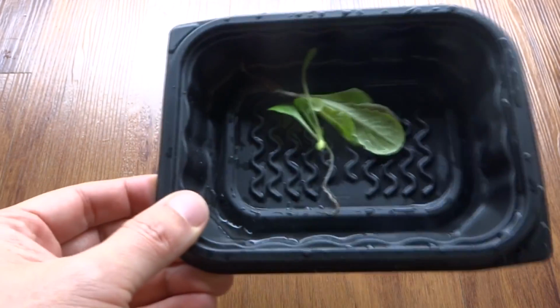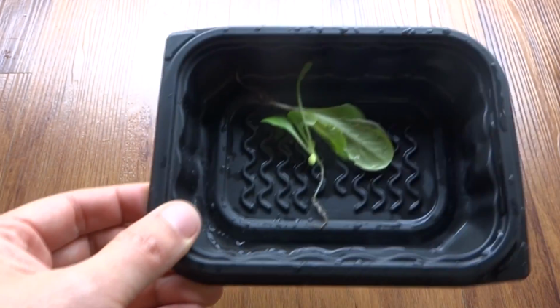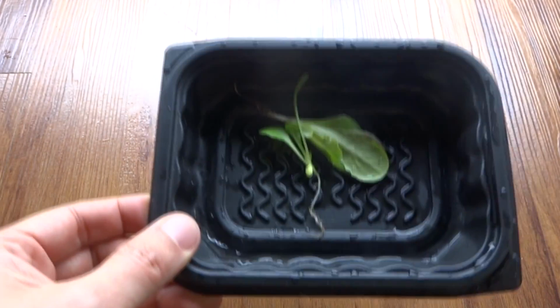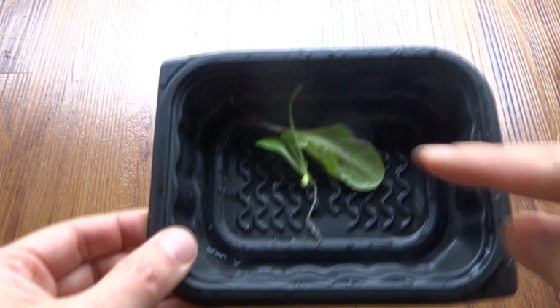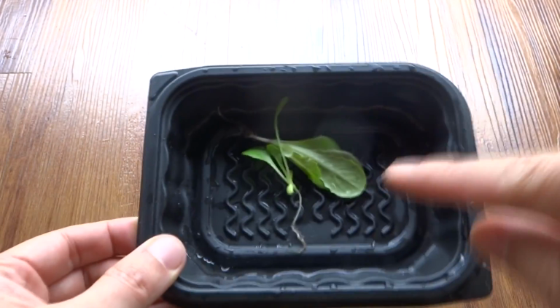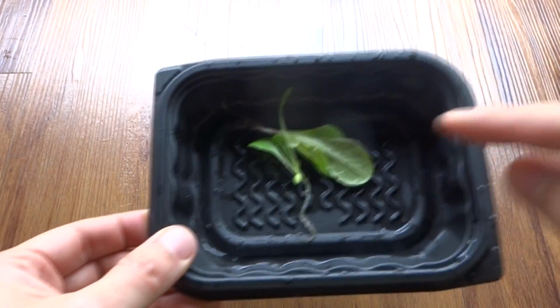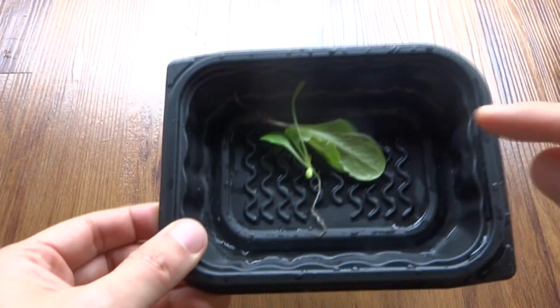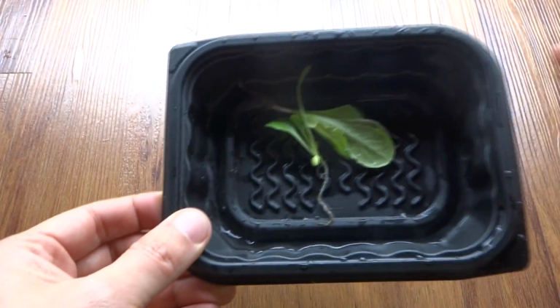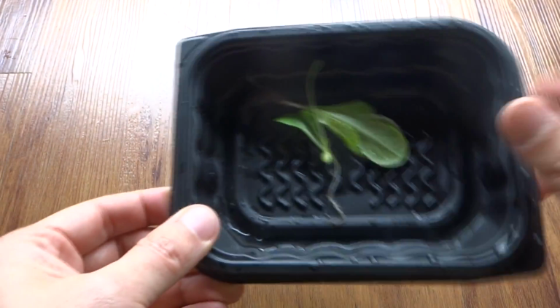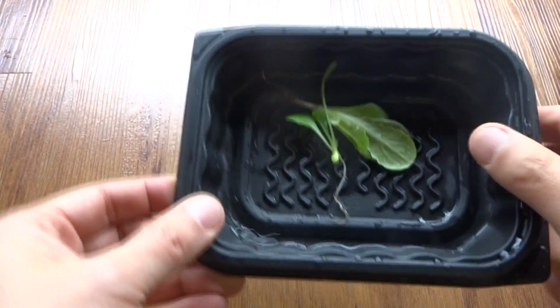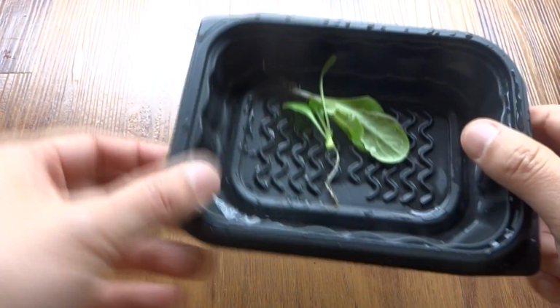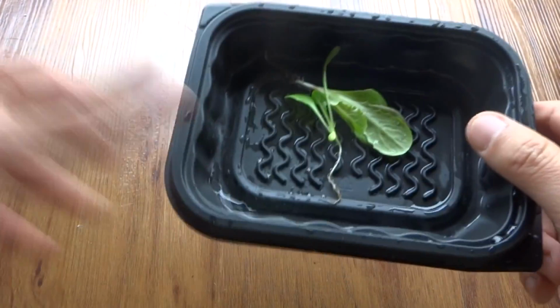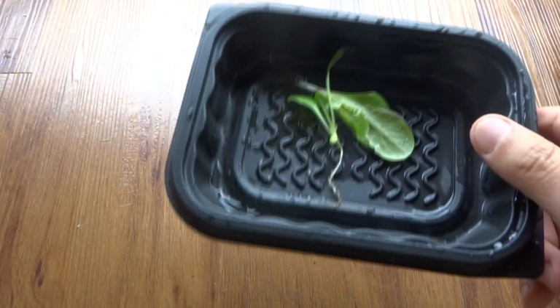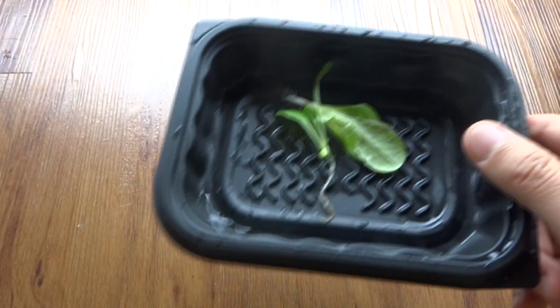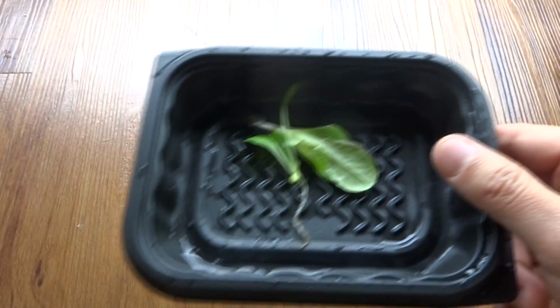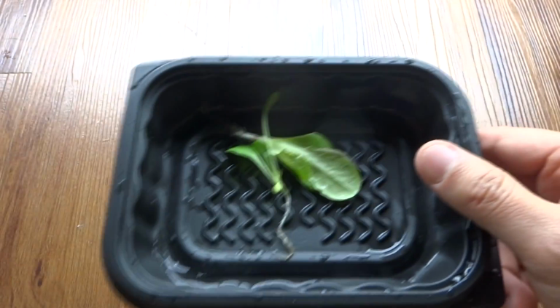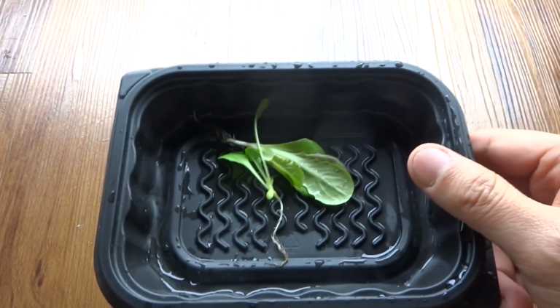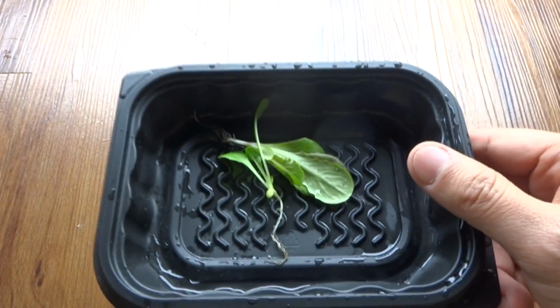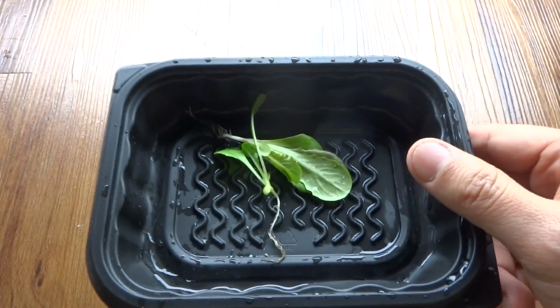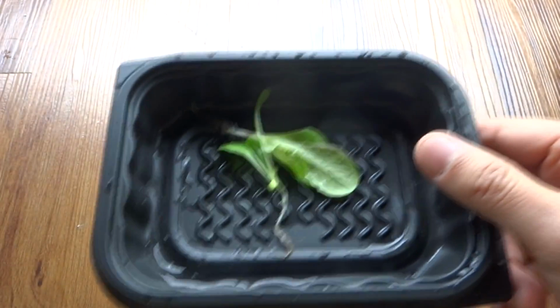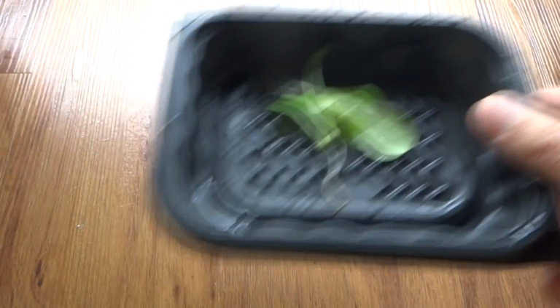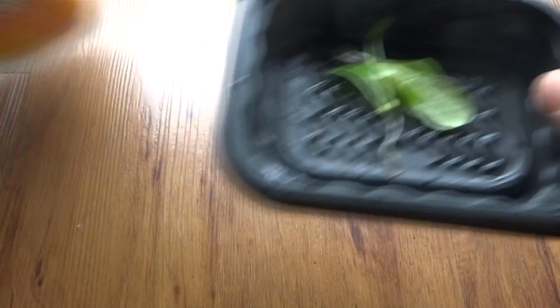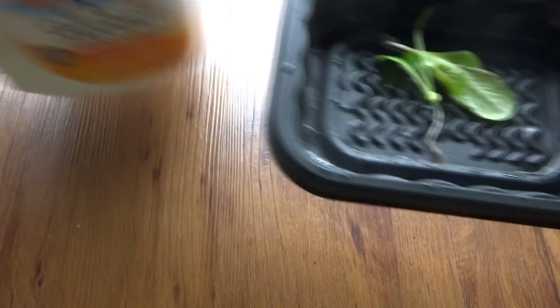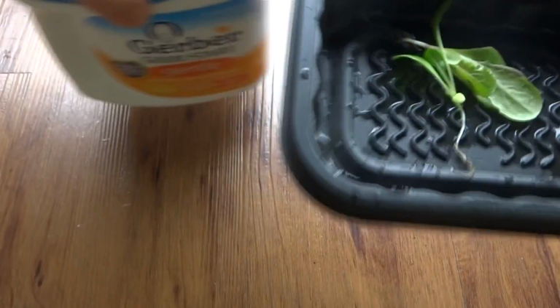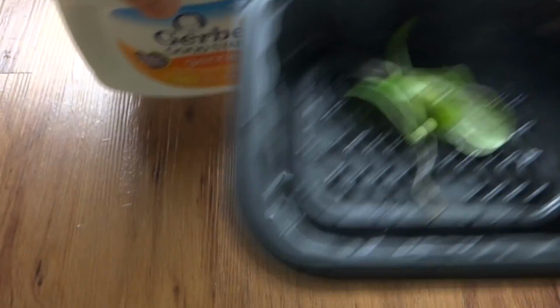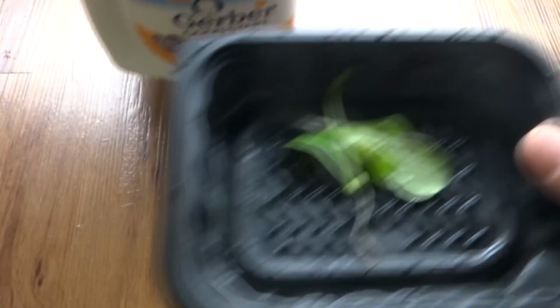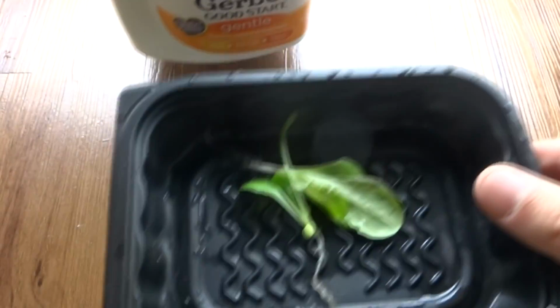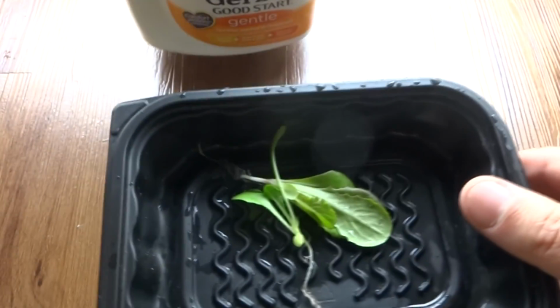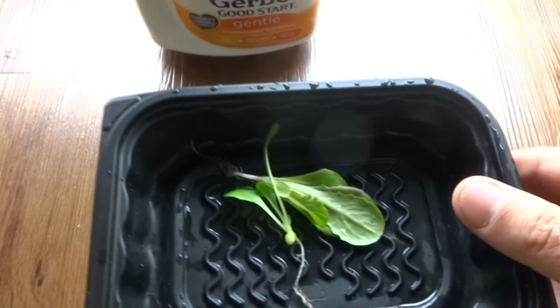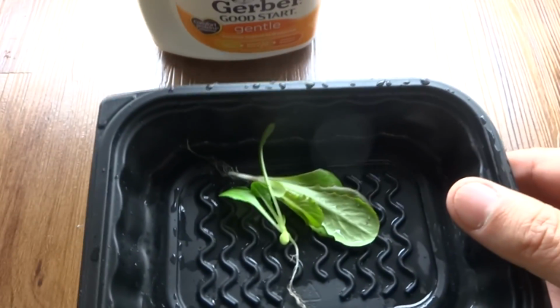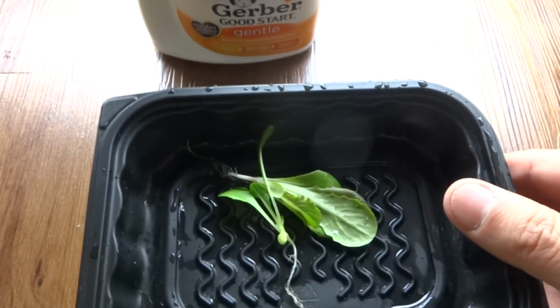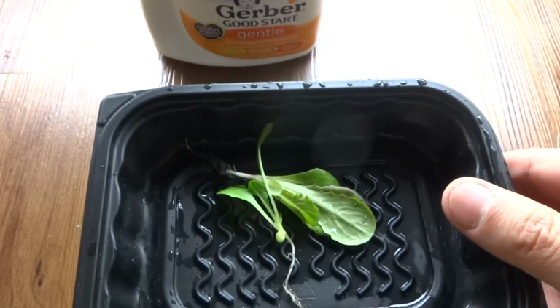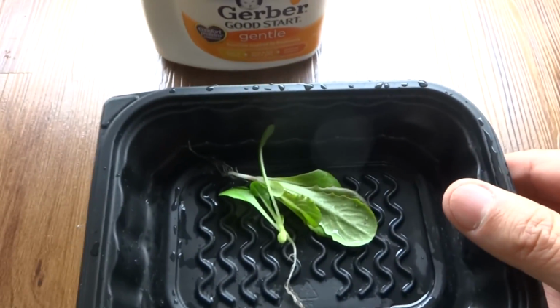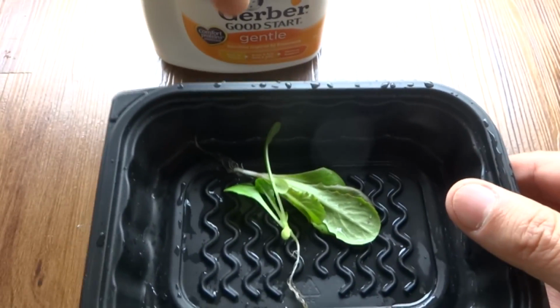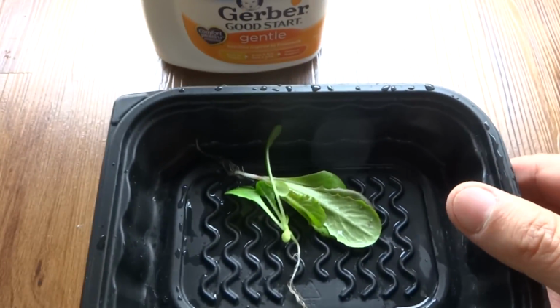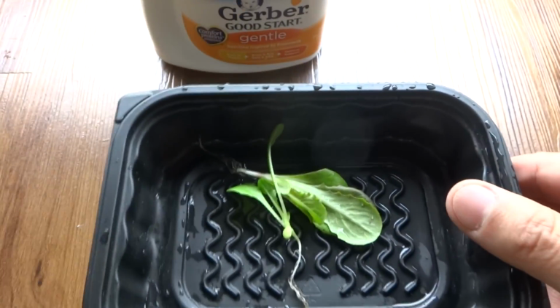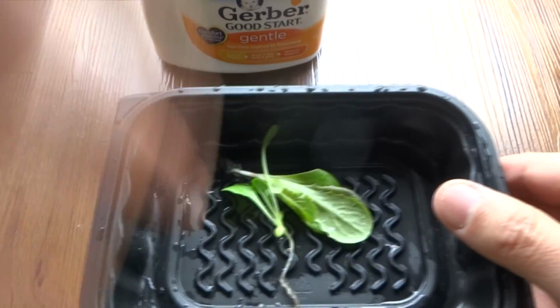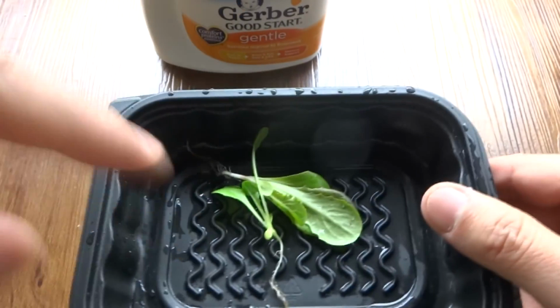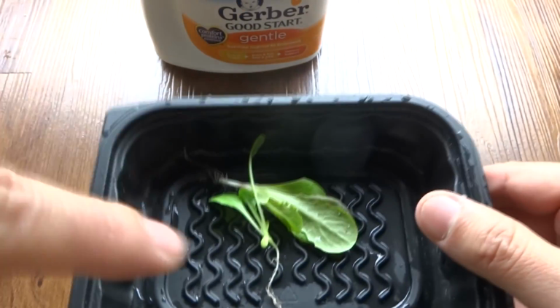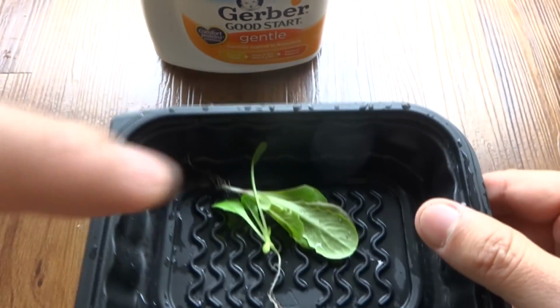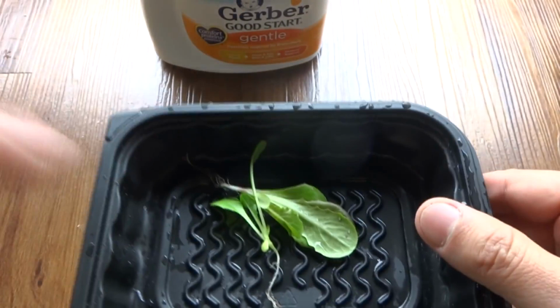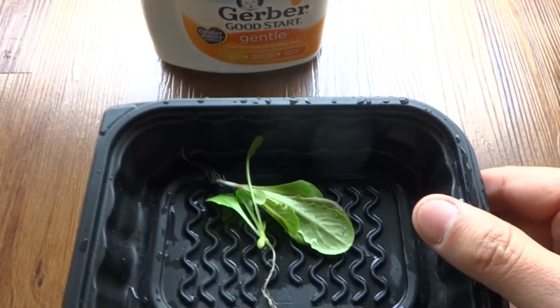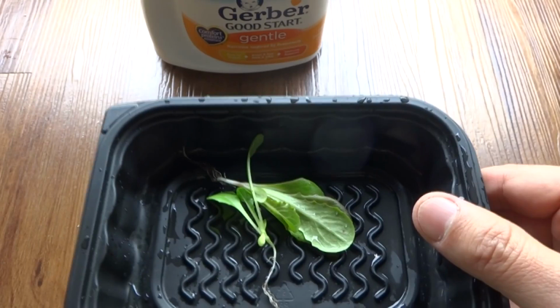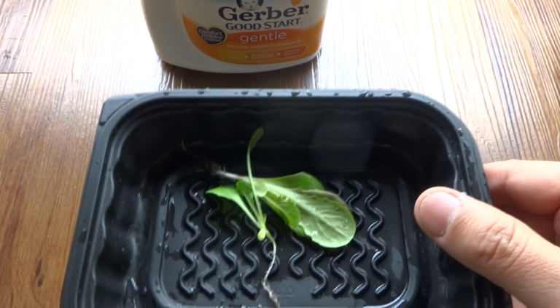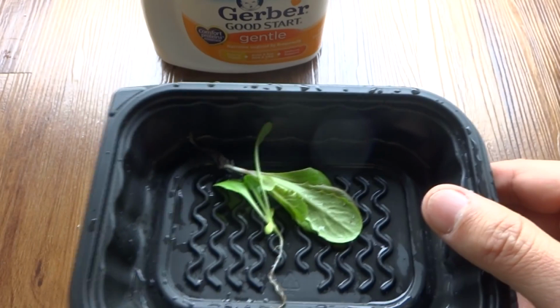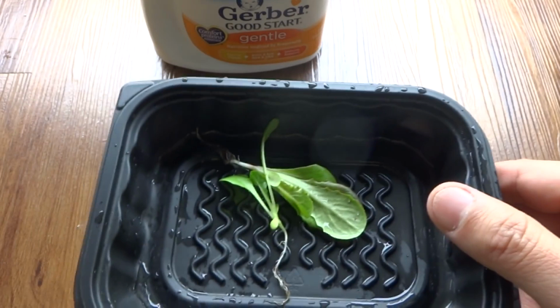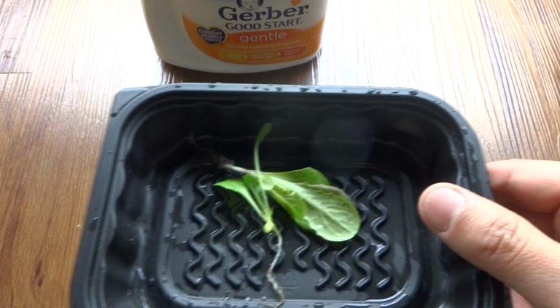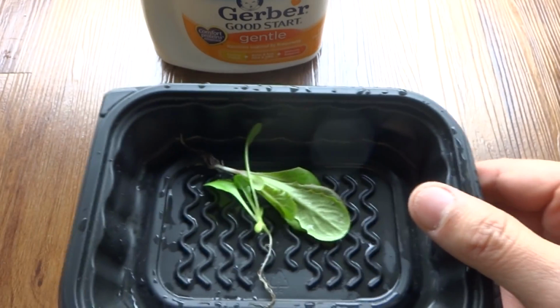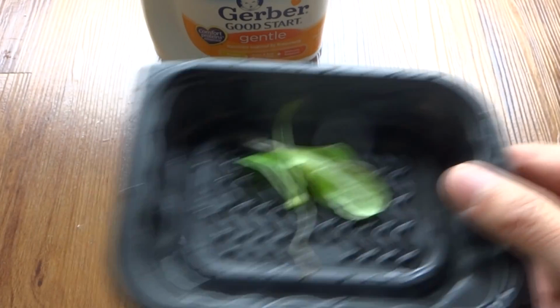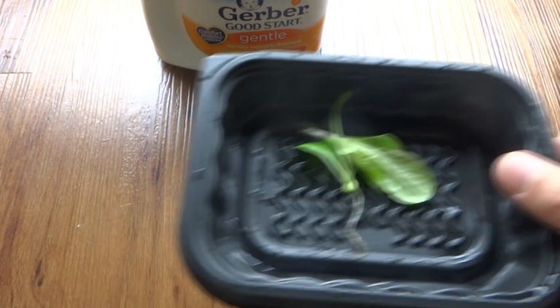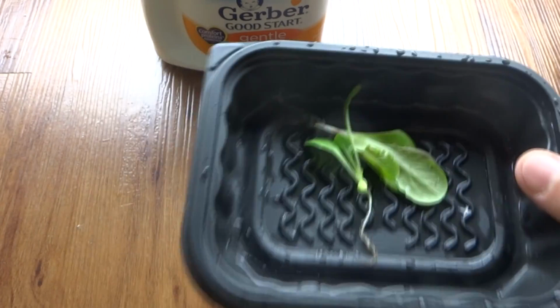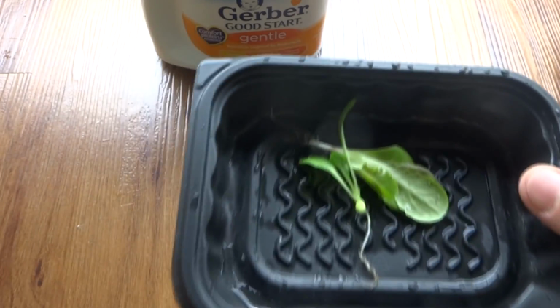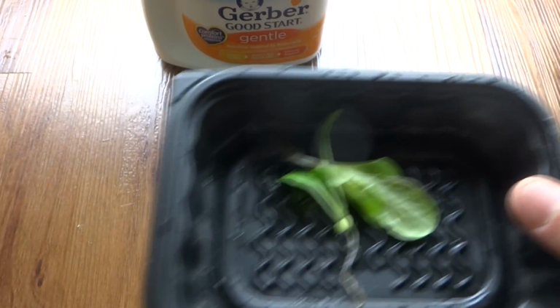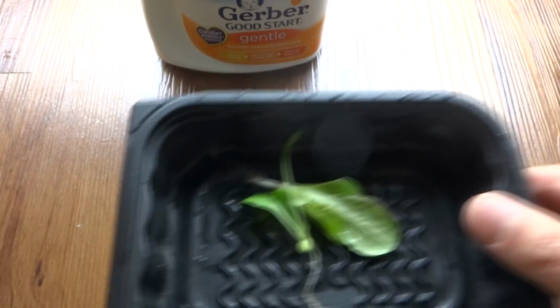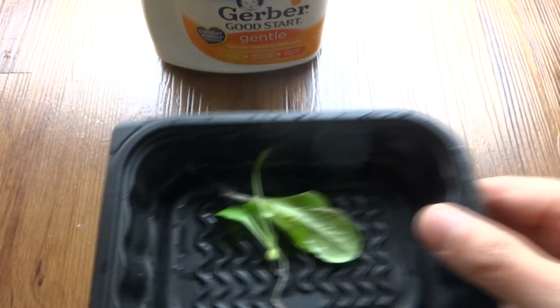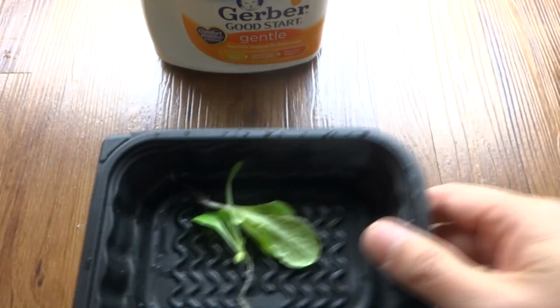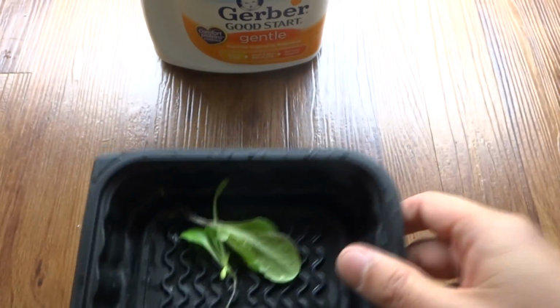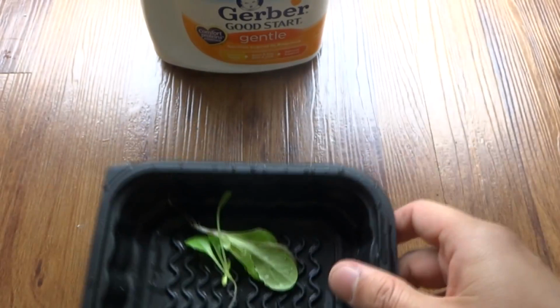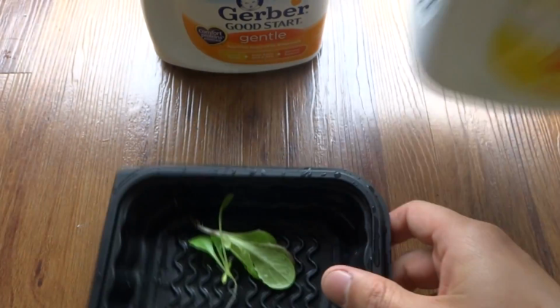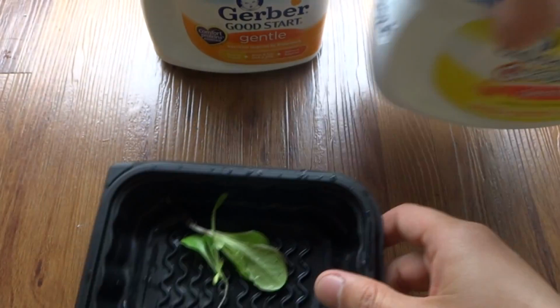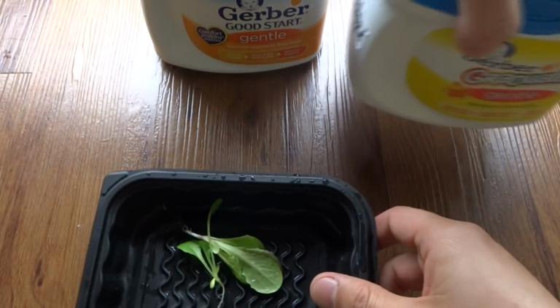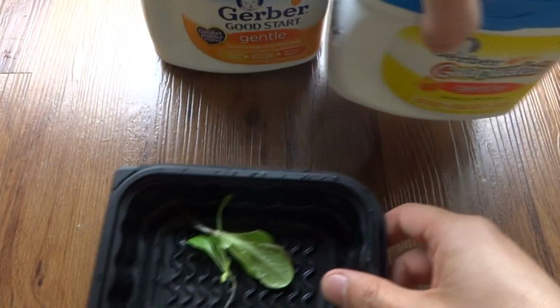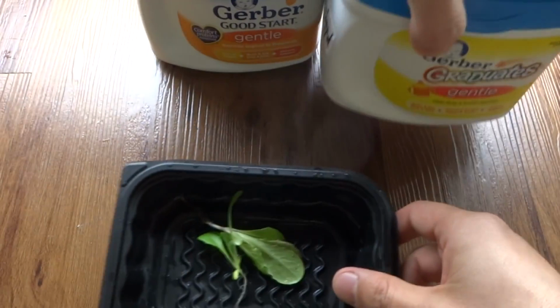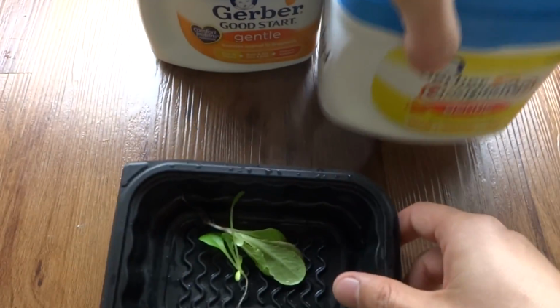But now they're taken out and put by themselves in hydroponic — these guys are gonna grow like crazy. So I'm ready to transplant.